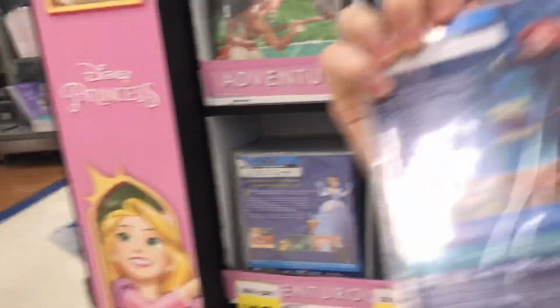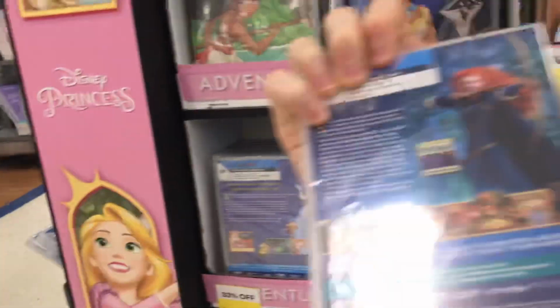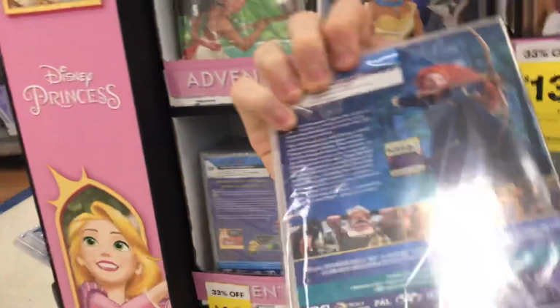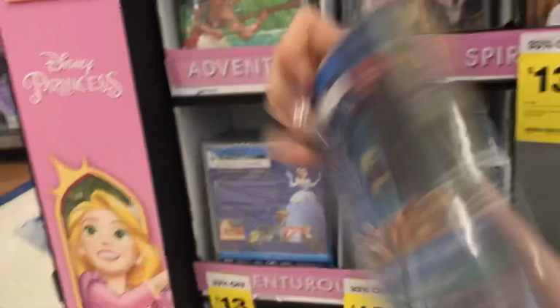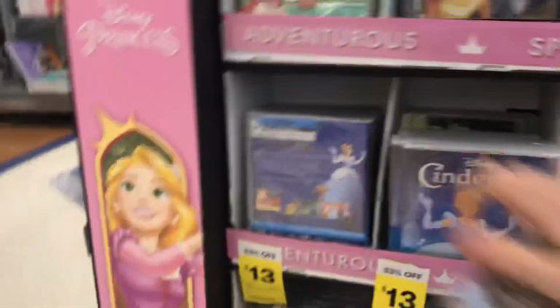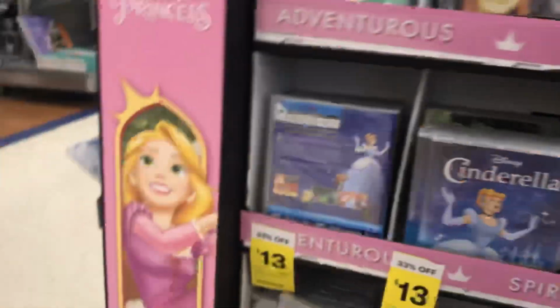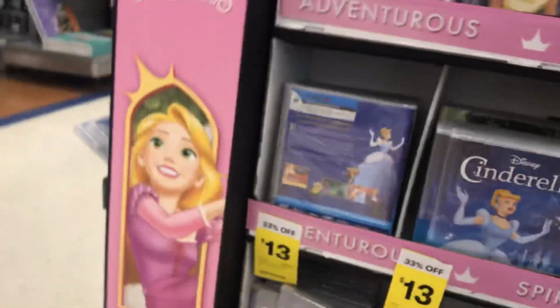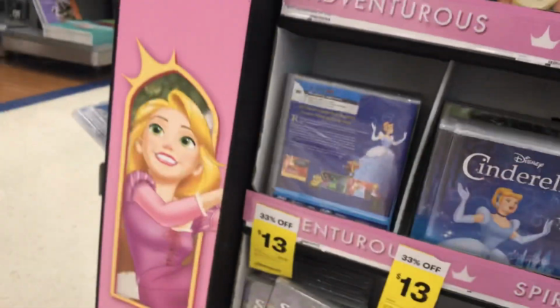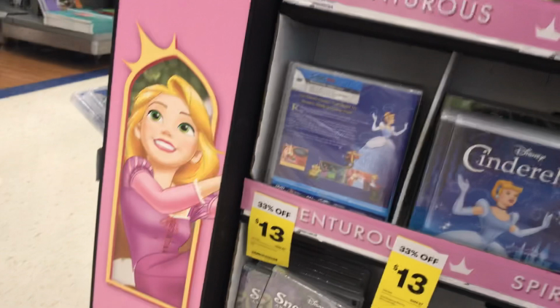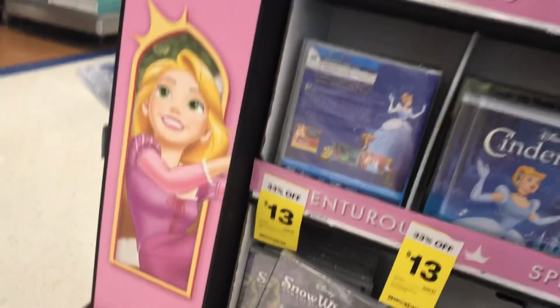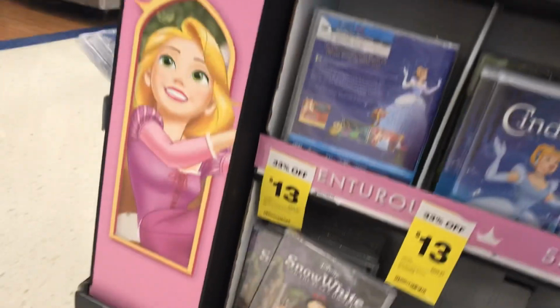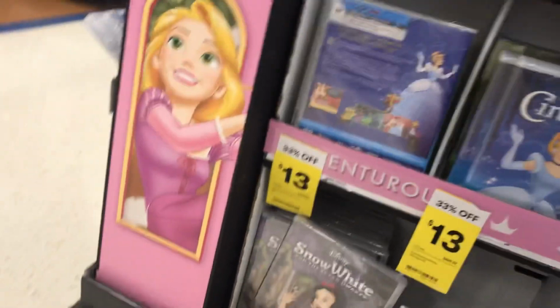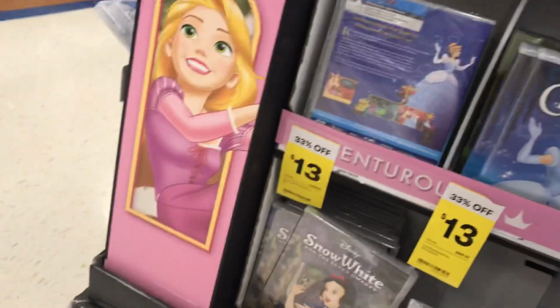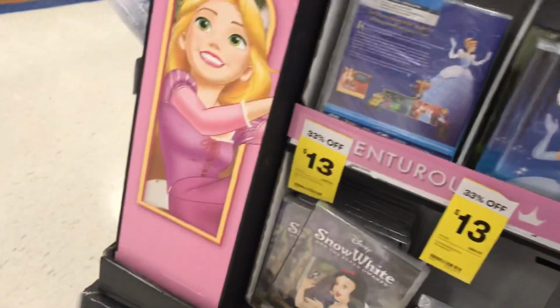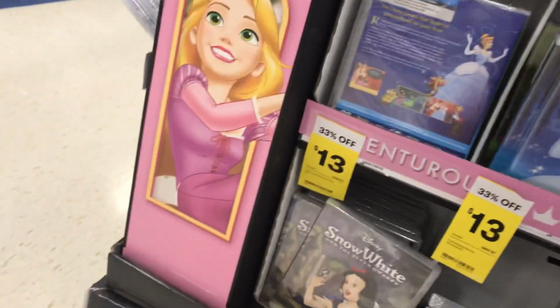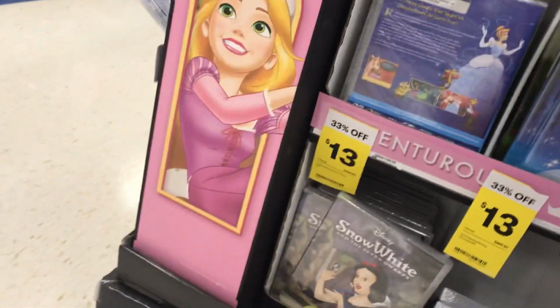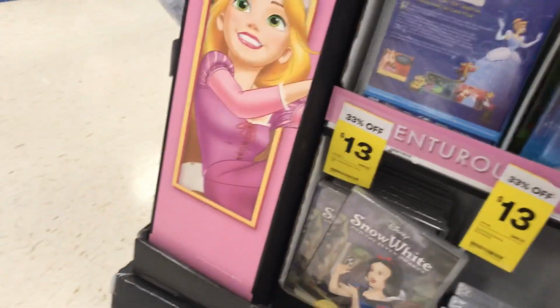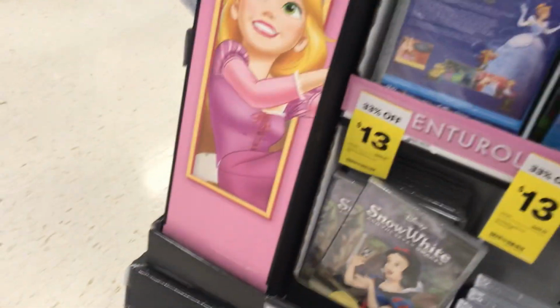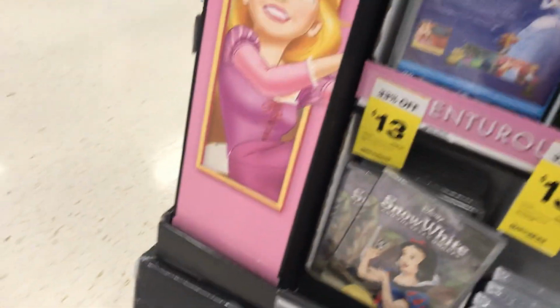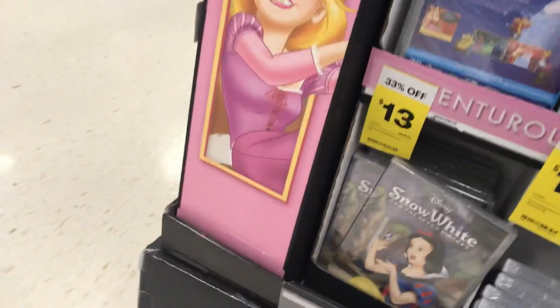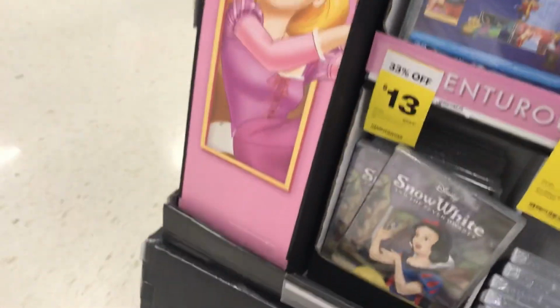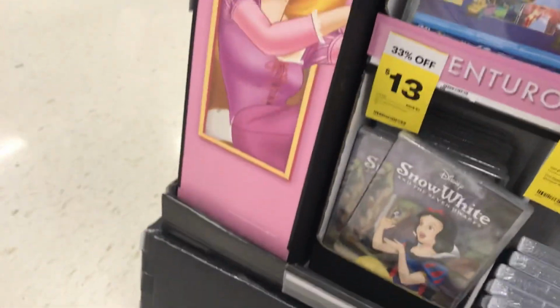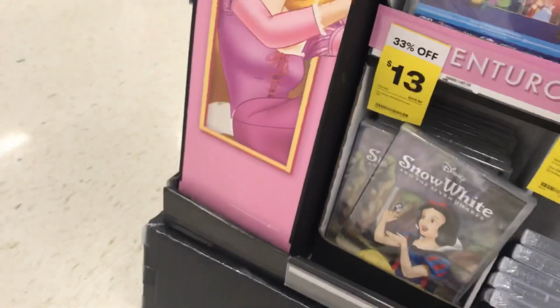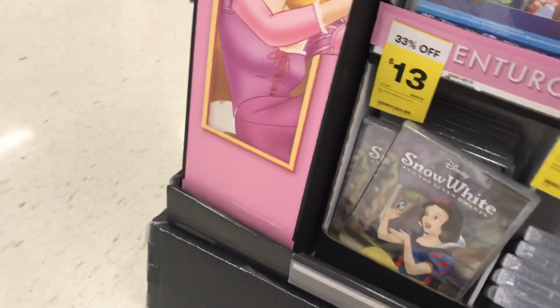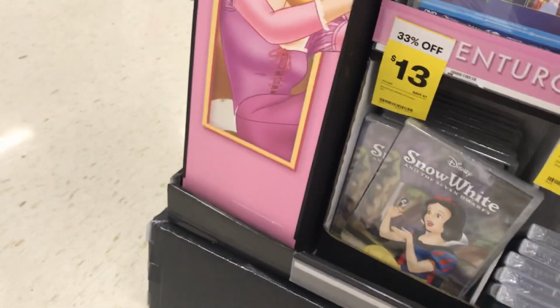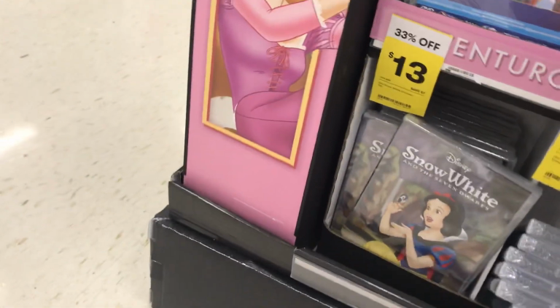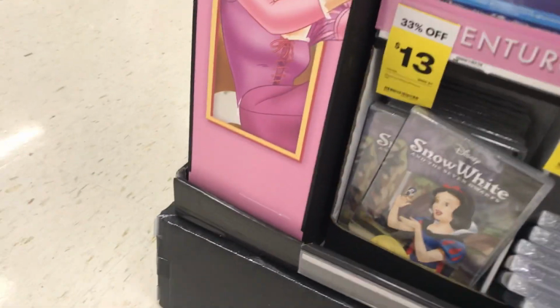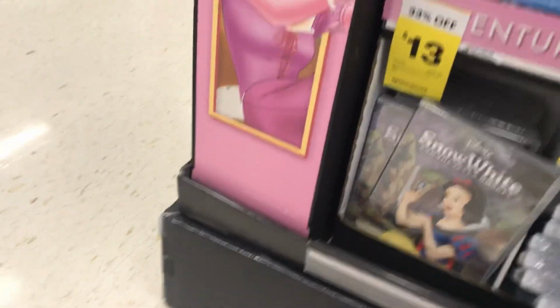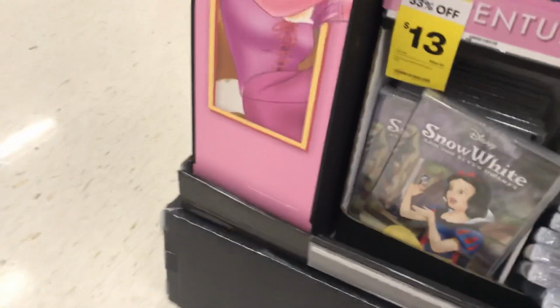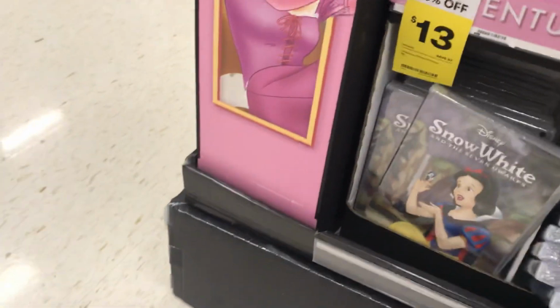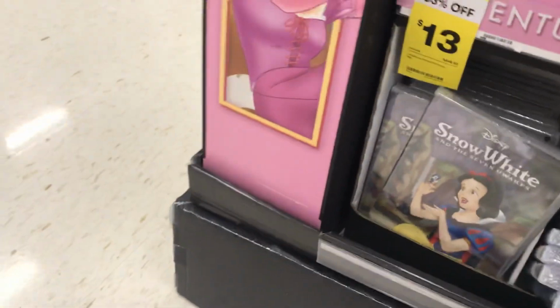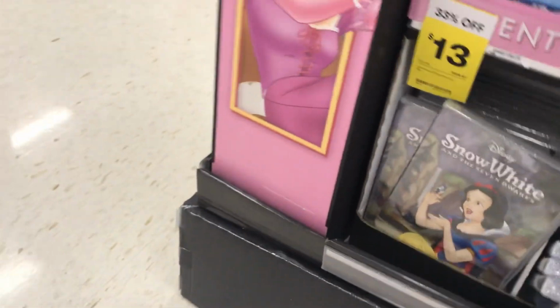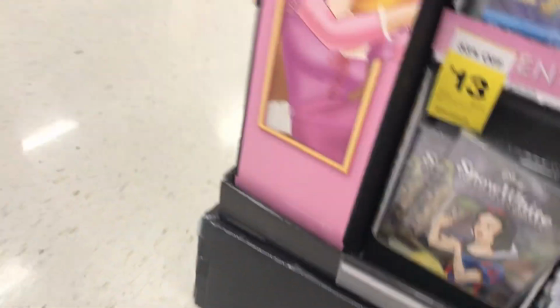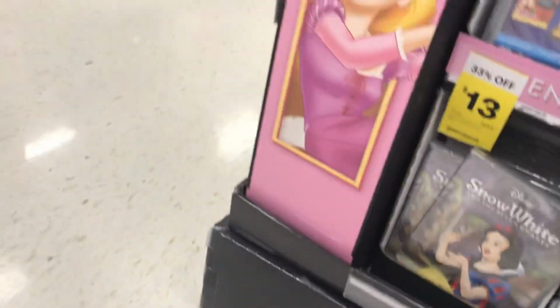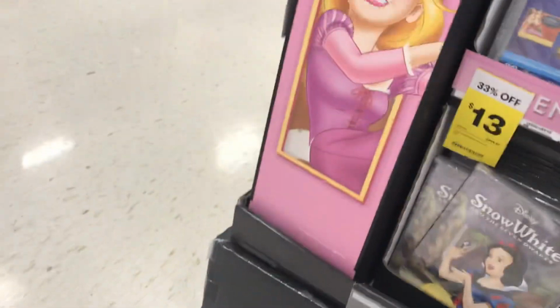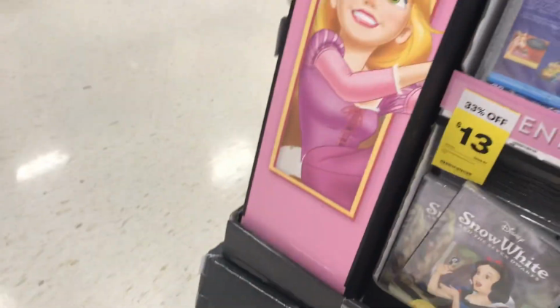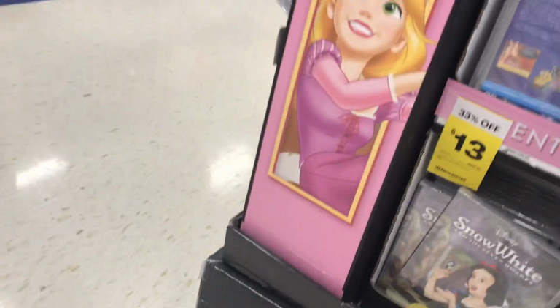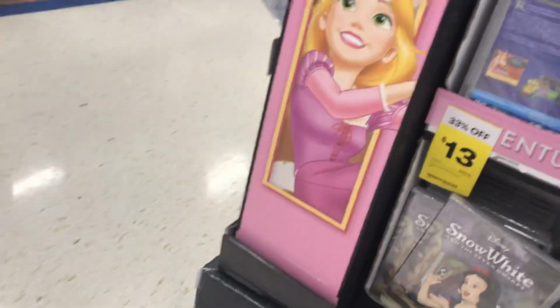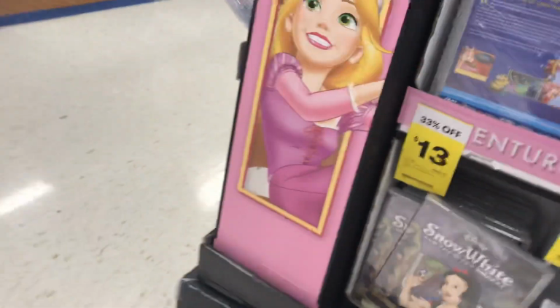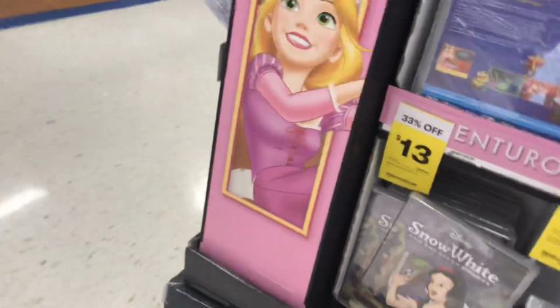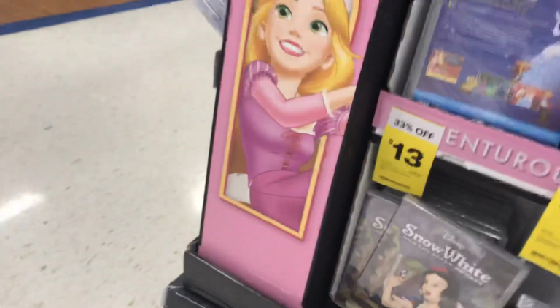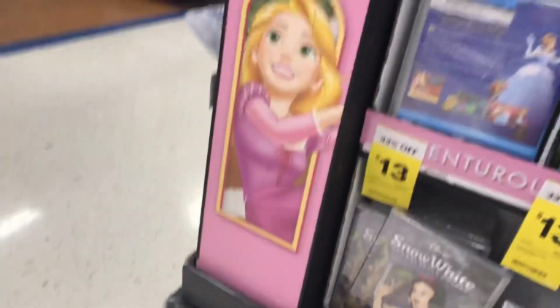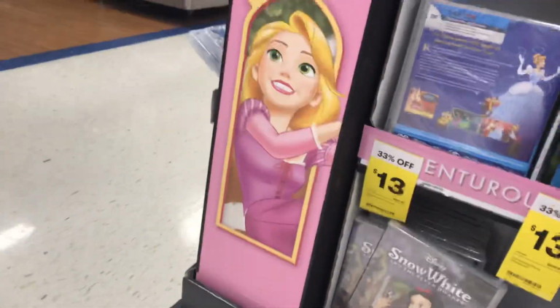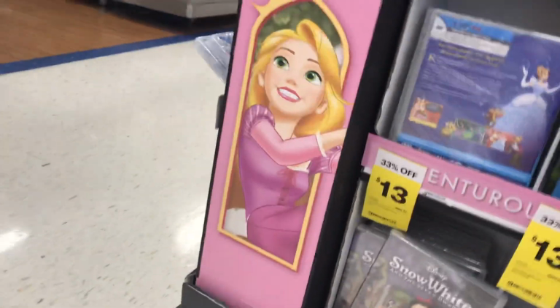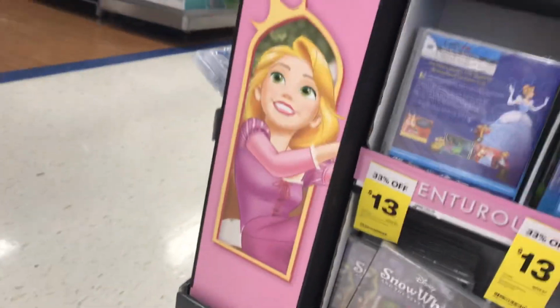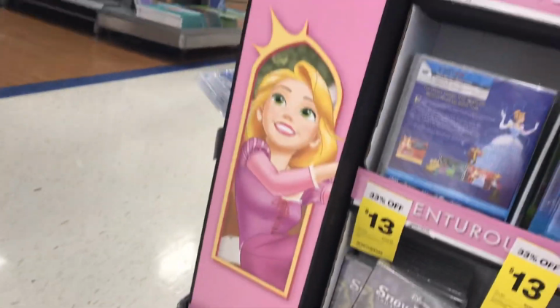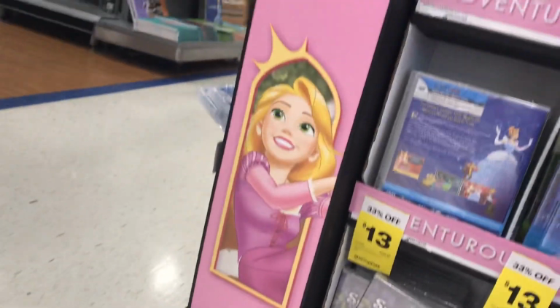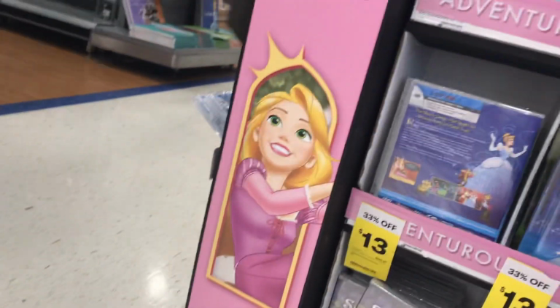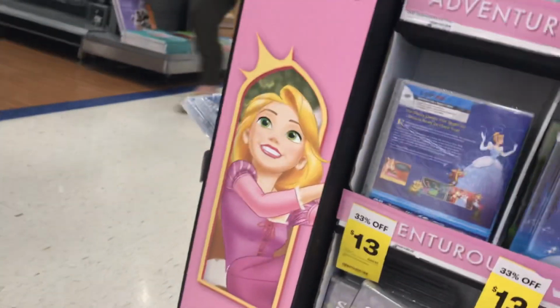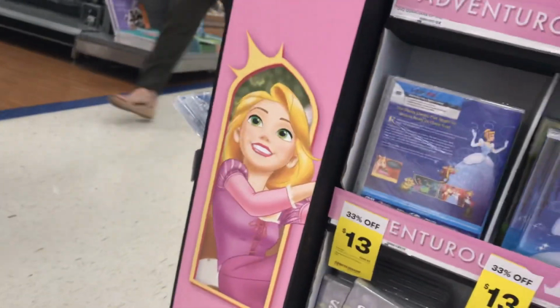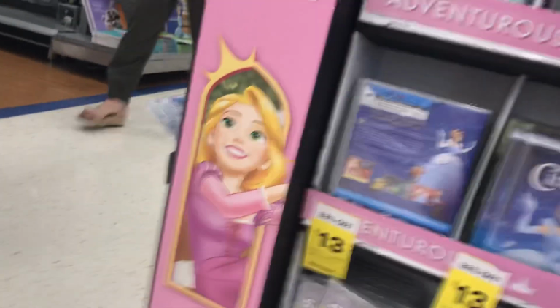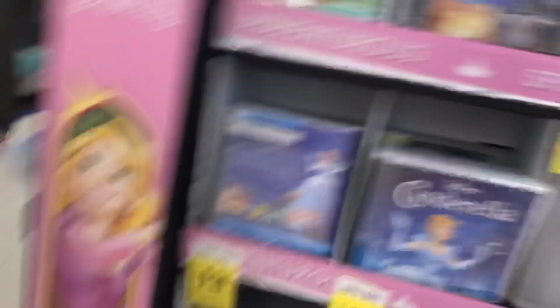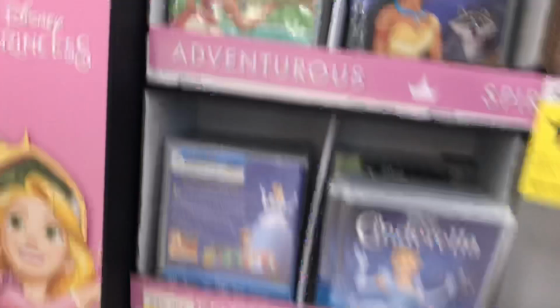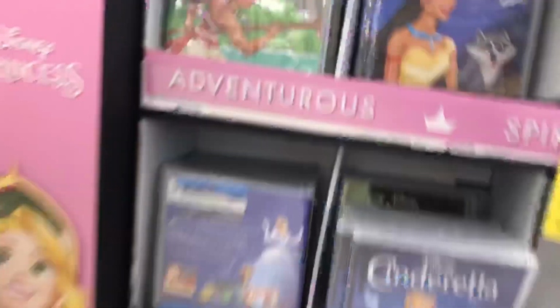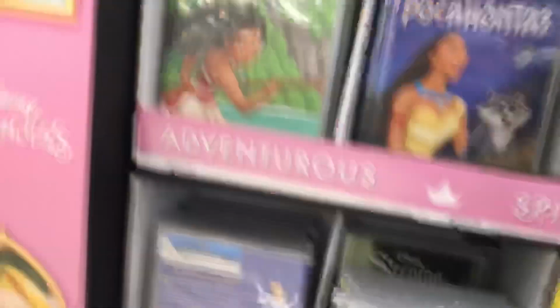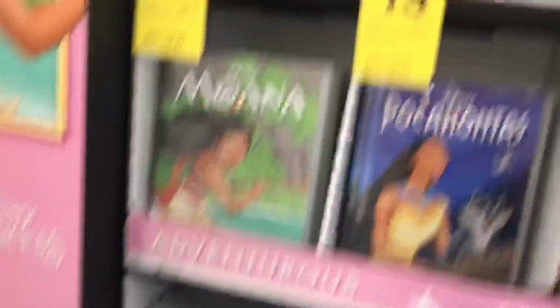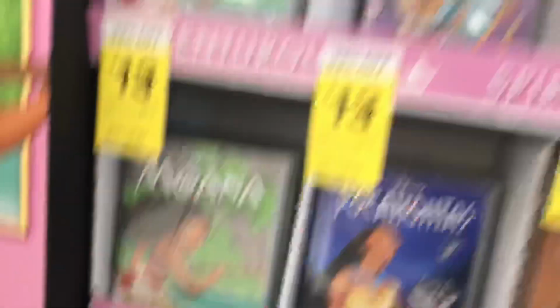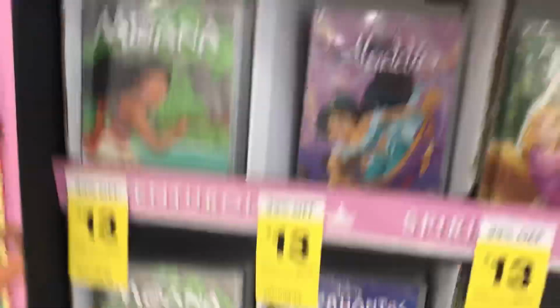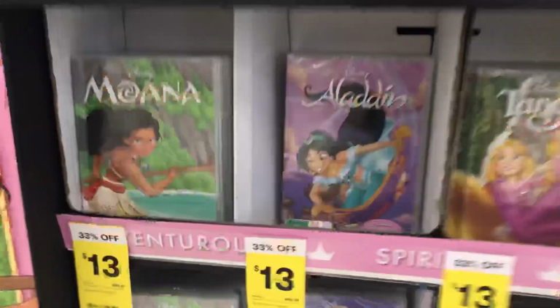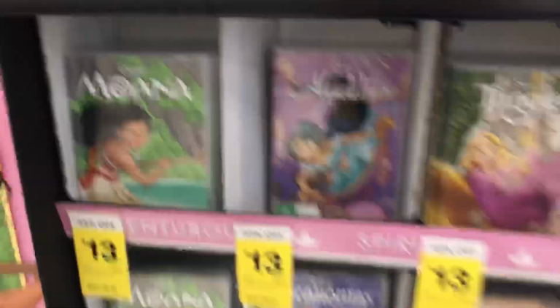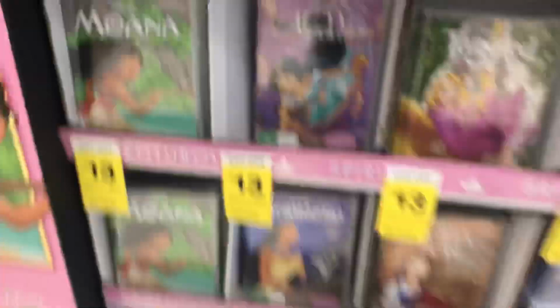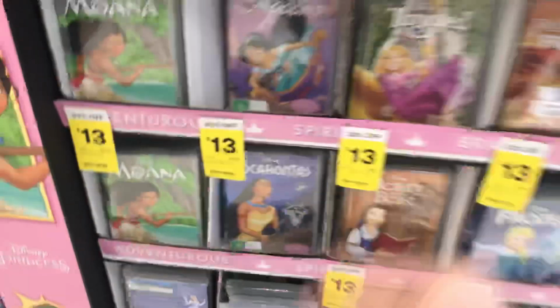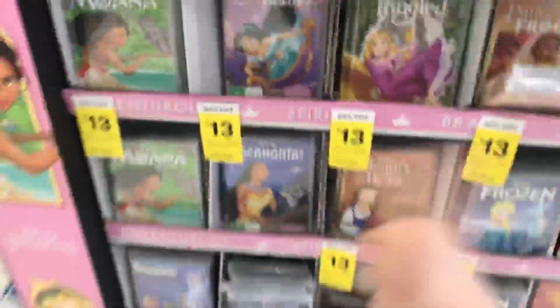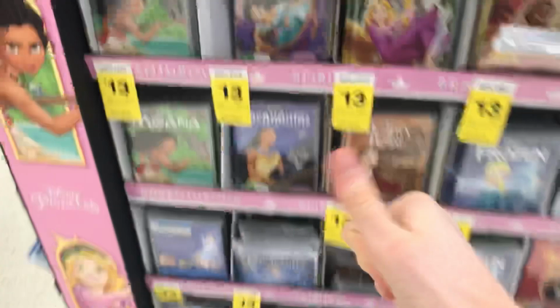And I hope you enjoyed me showing the Marvel and Disney DVD selection at Big W. Bye!